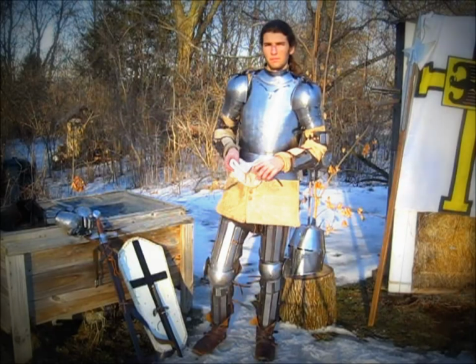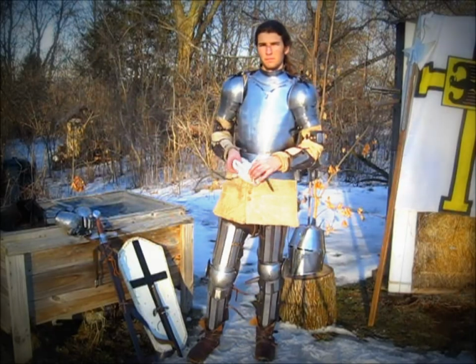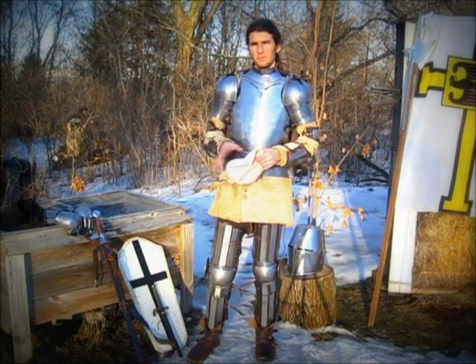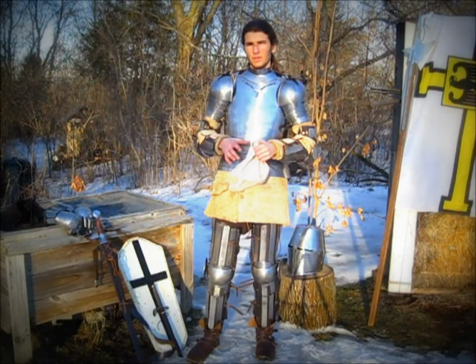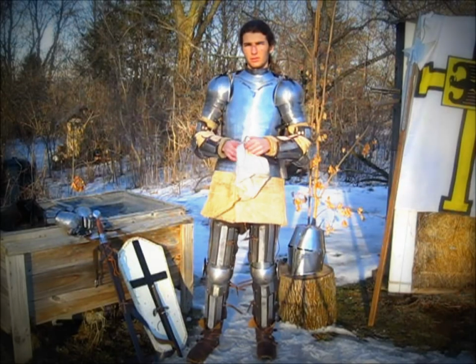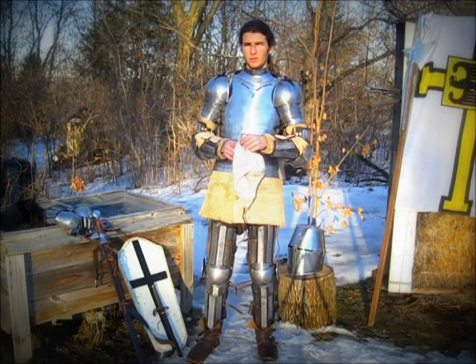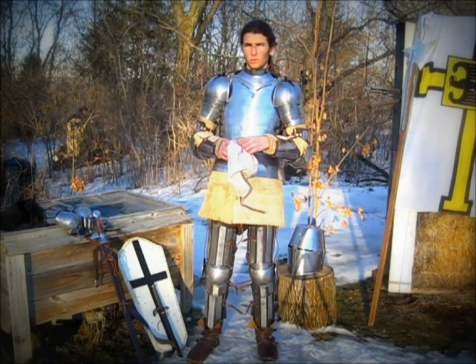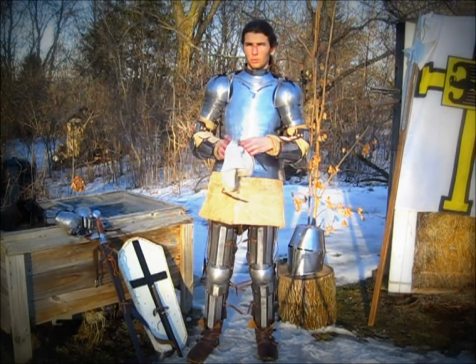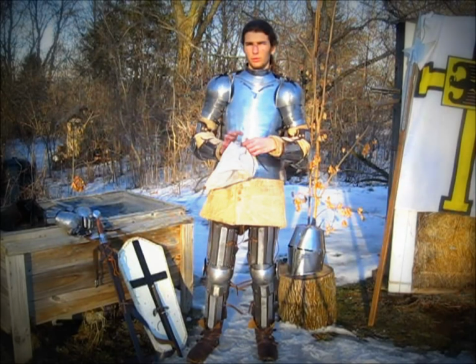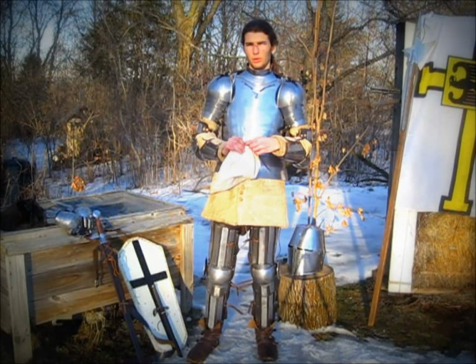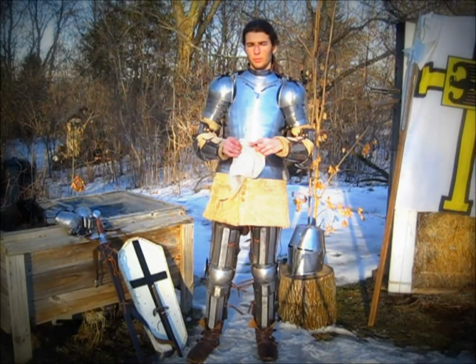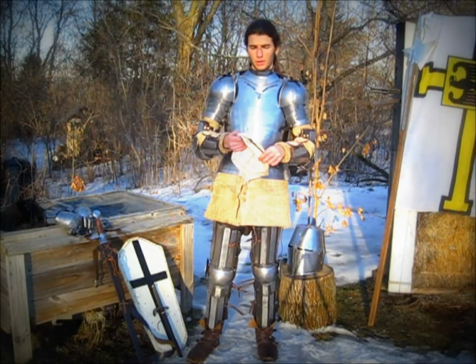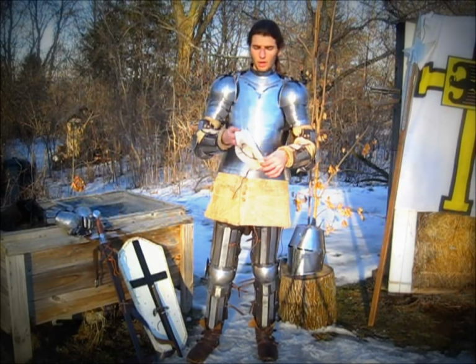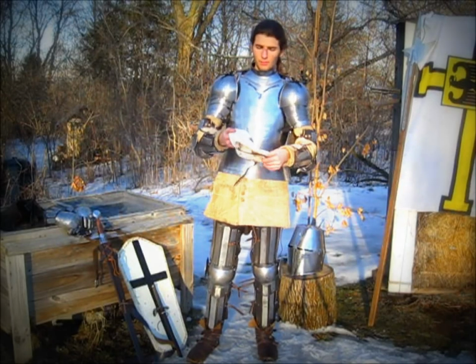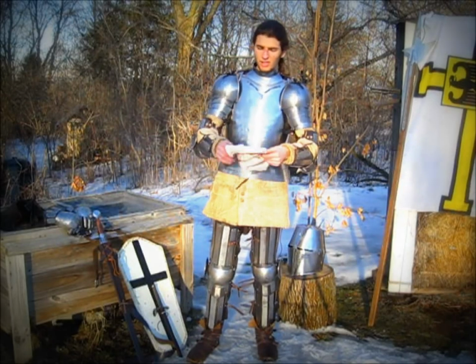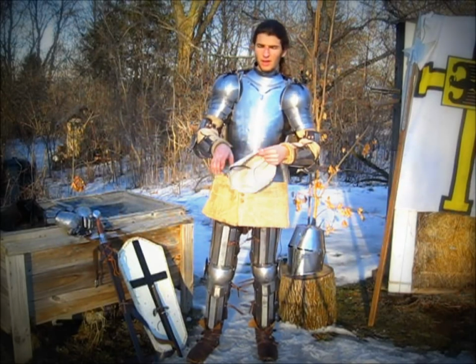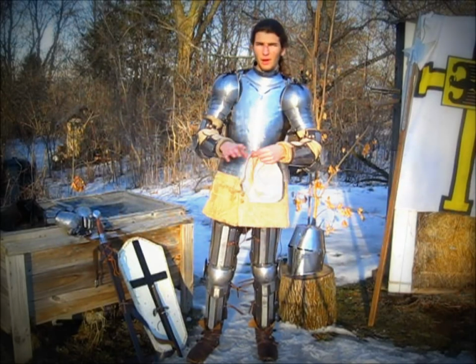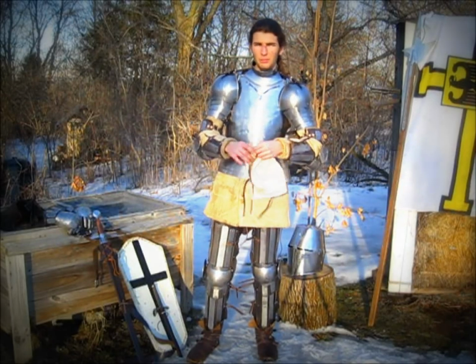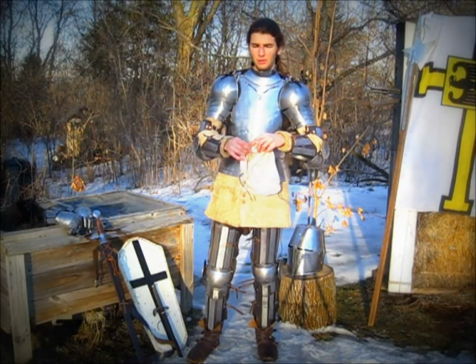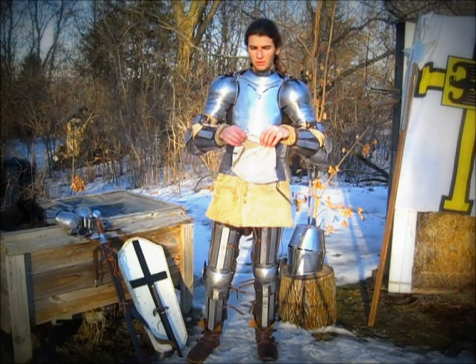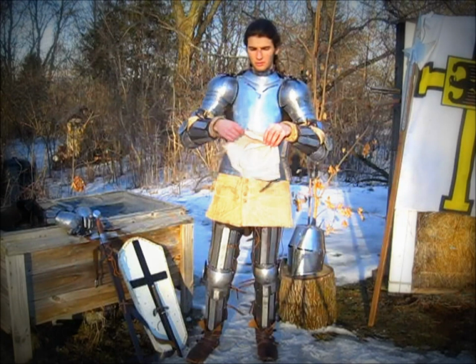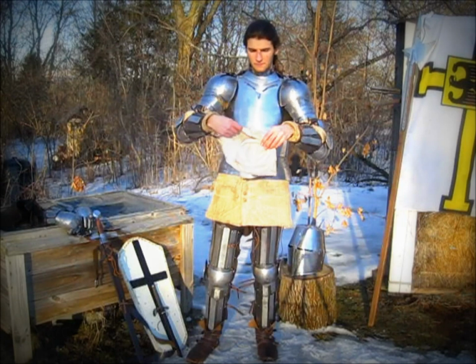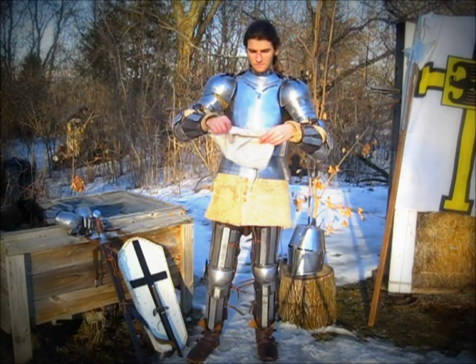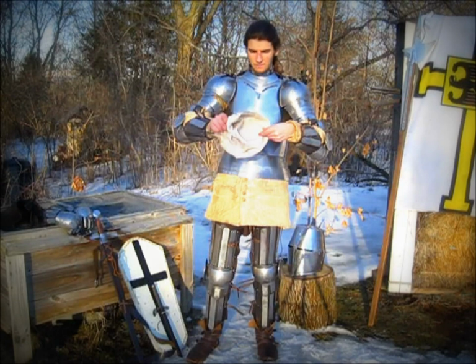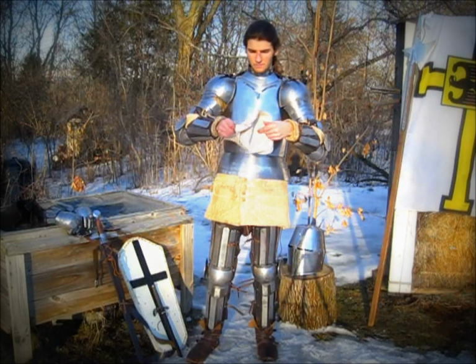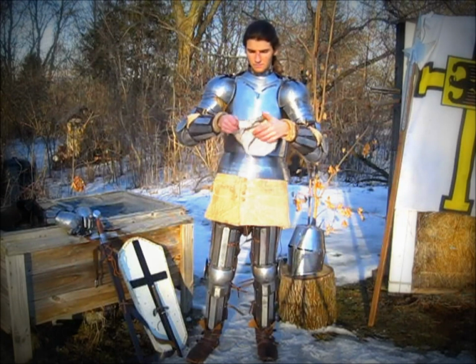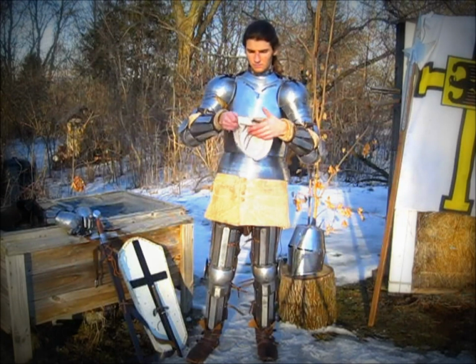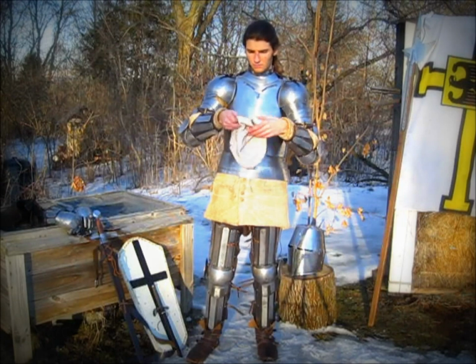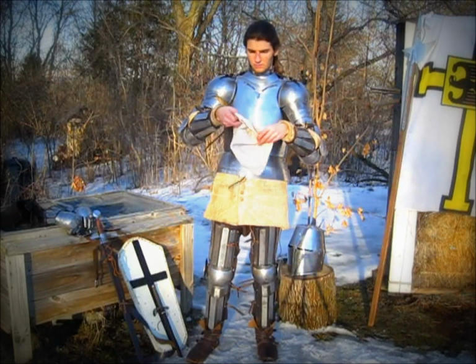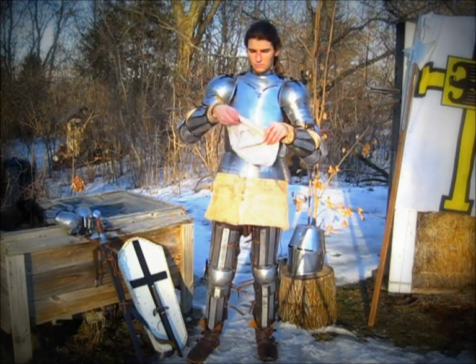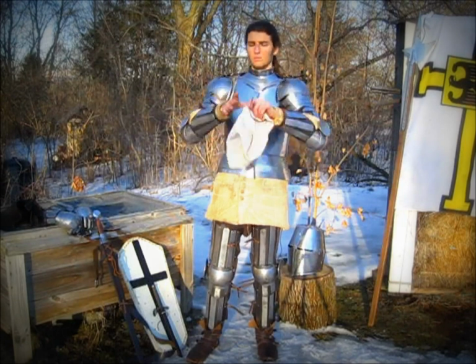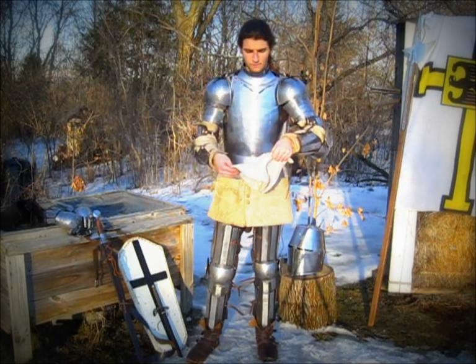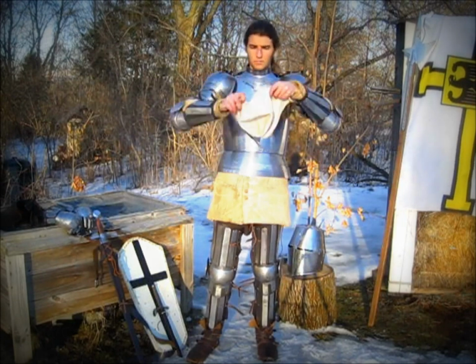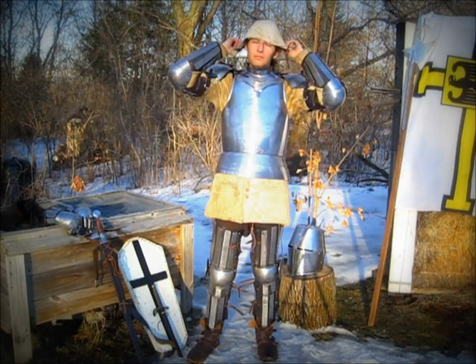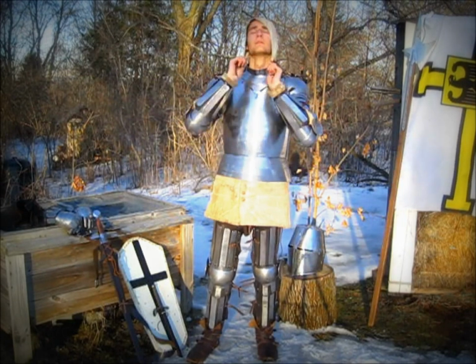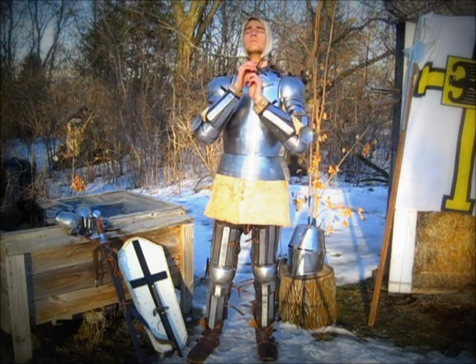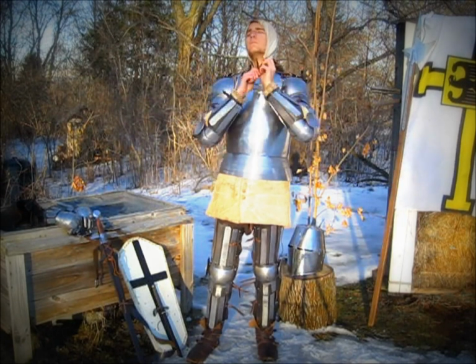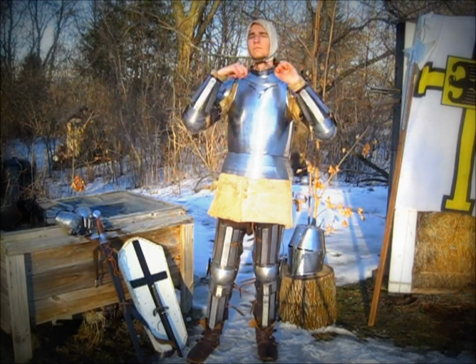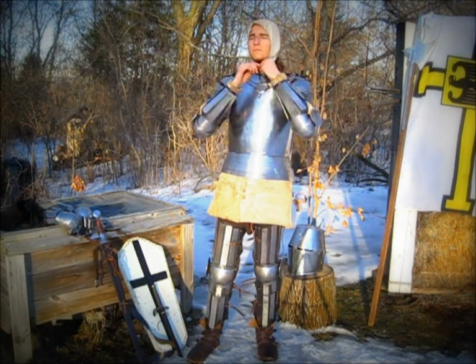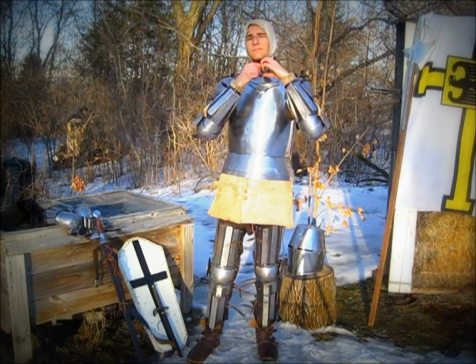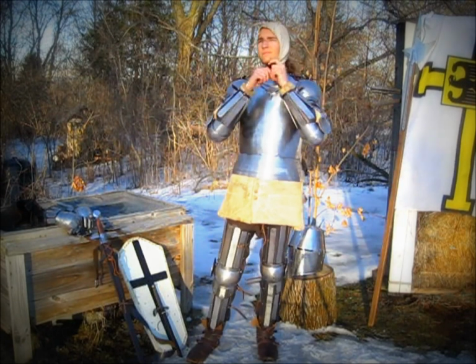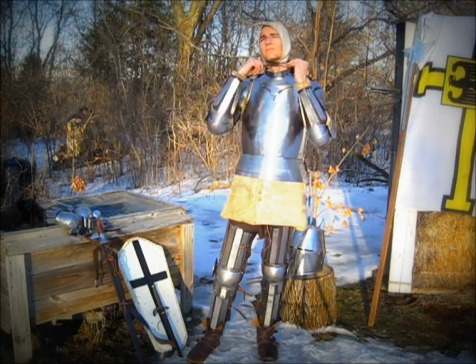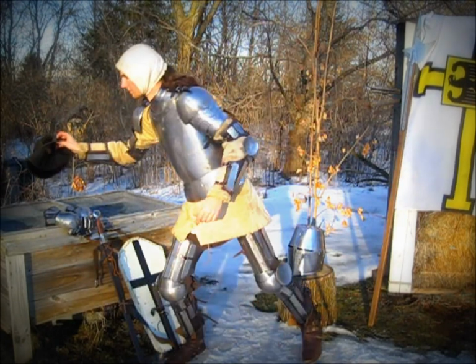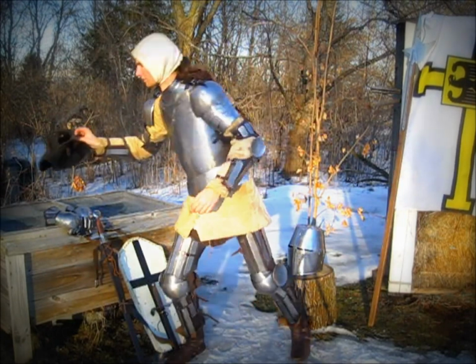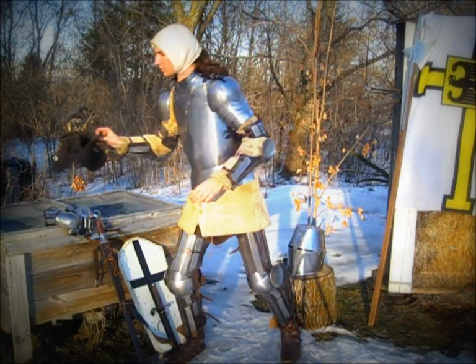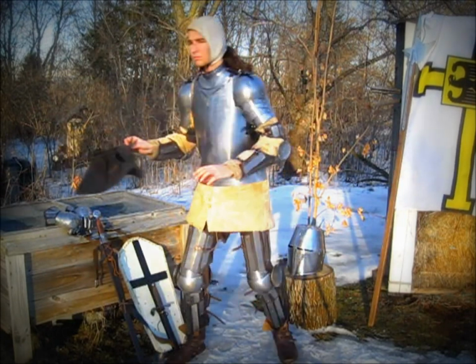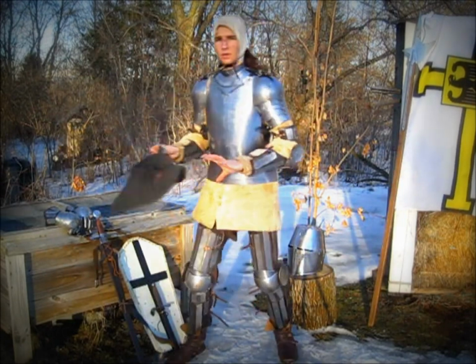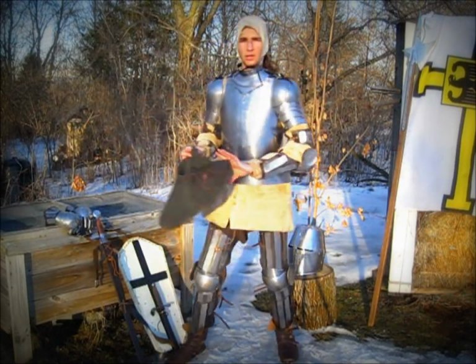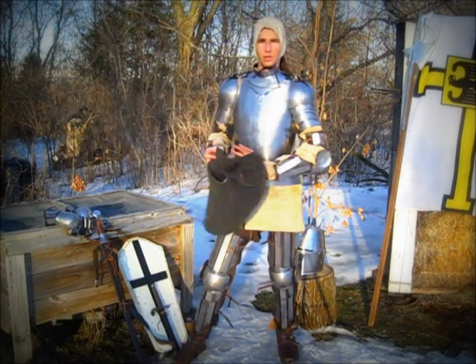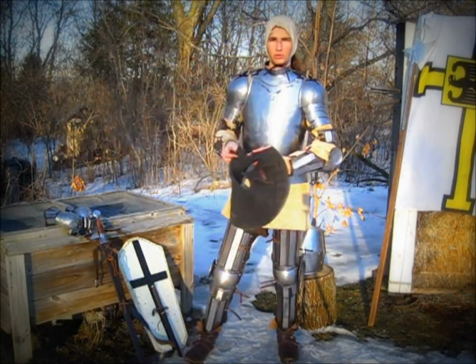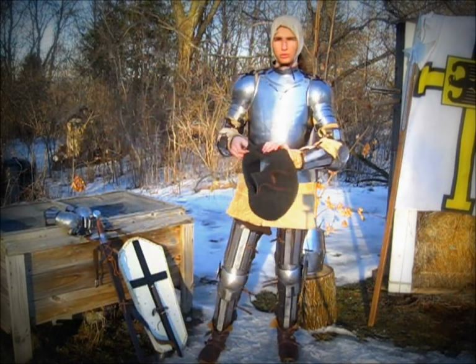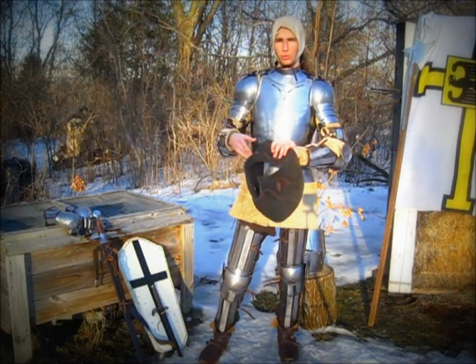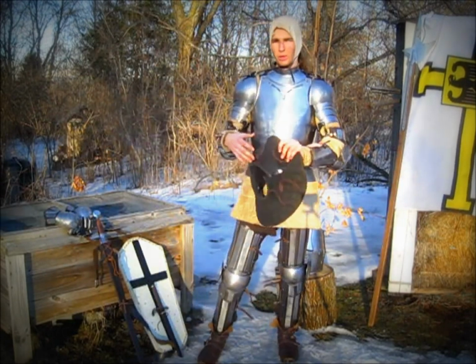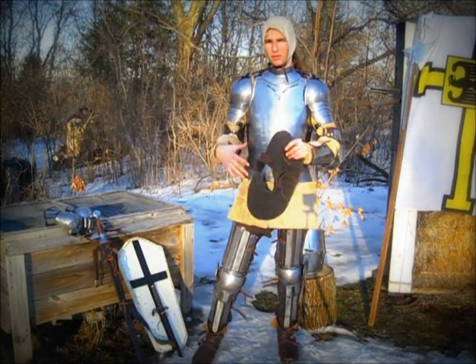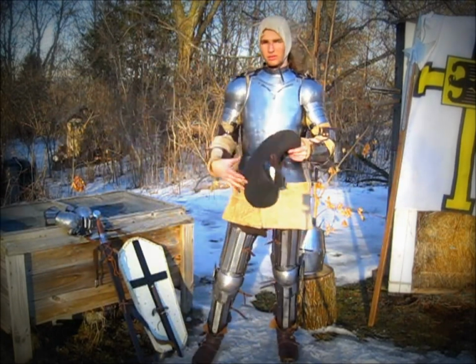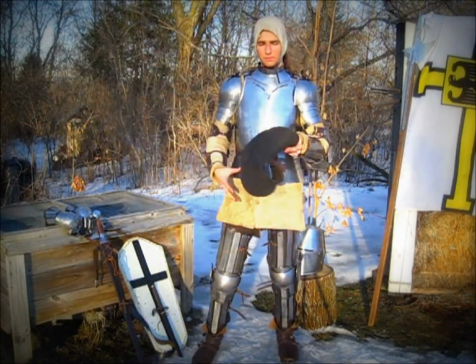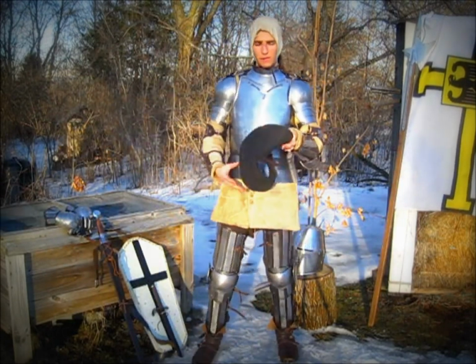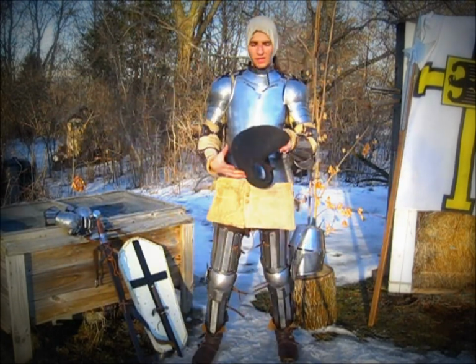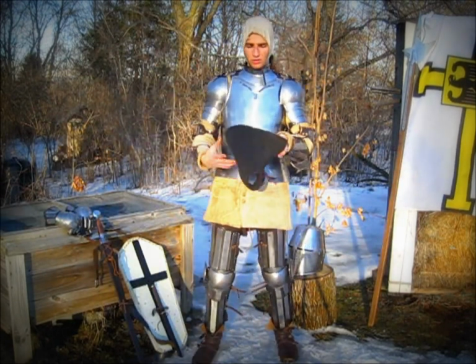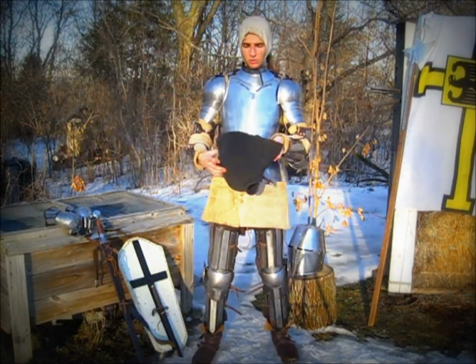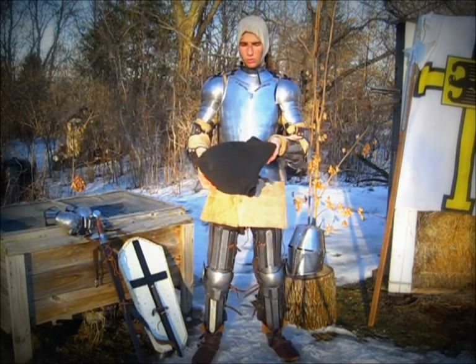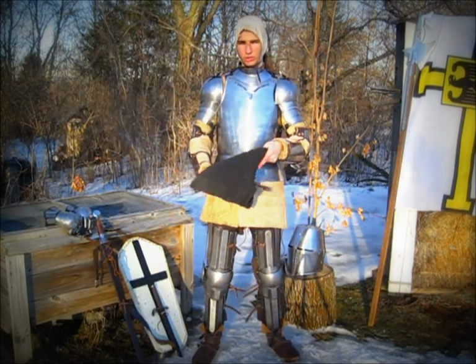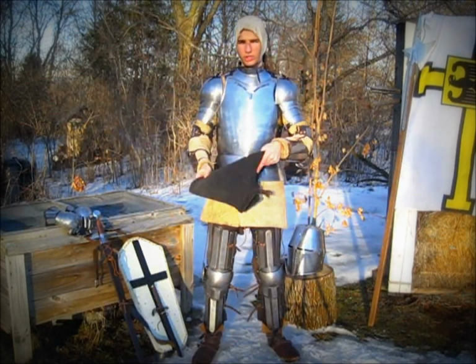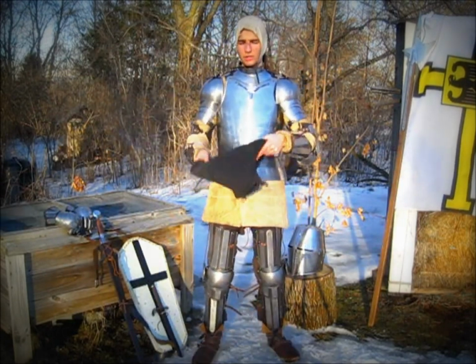Next I will put on the arming cap. I also wear this padded gorget.